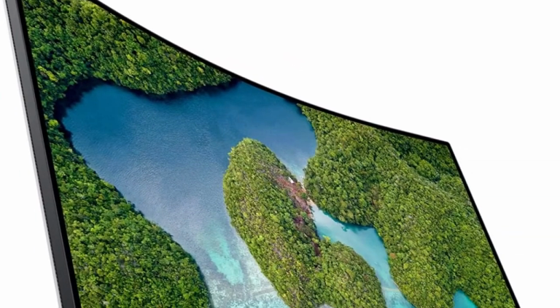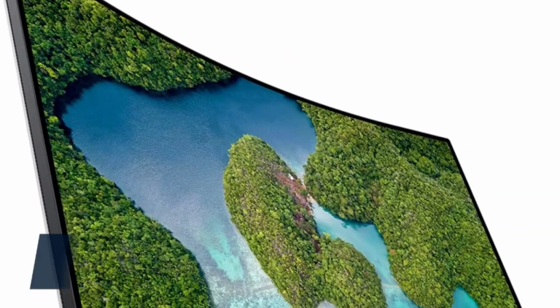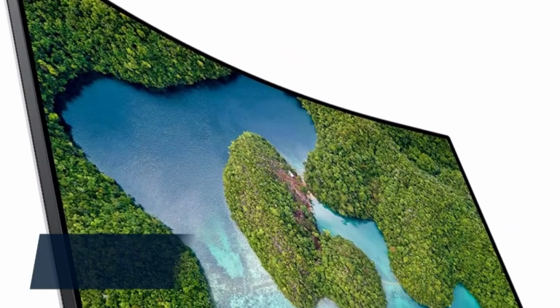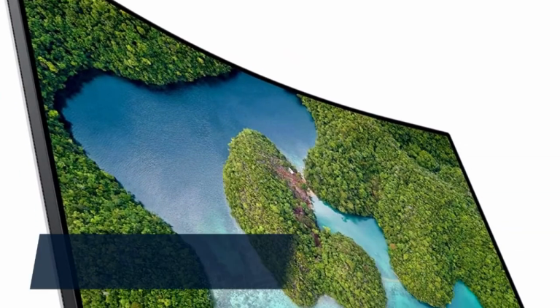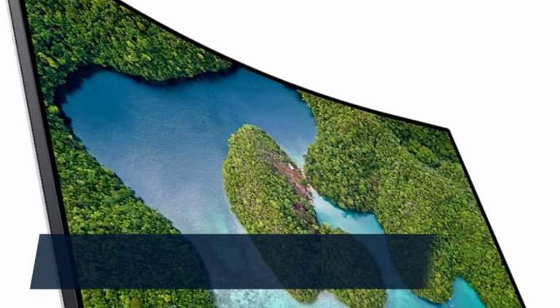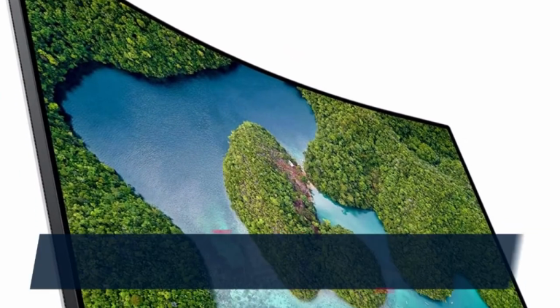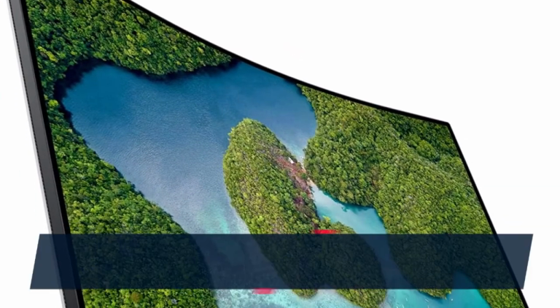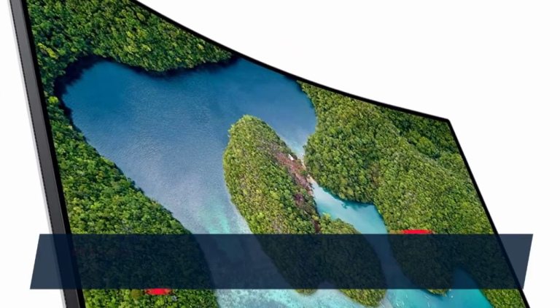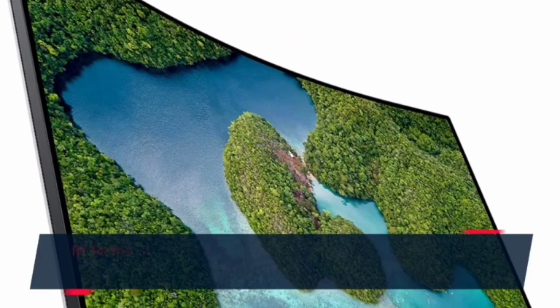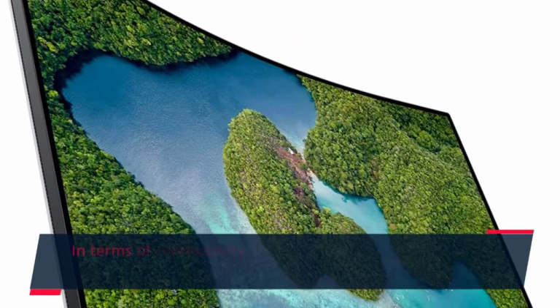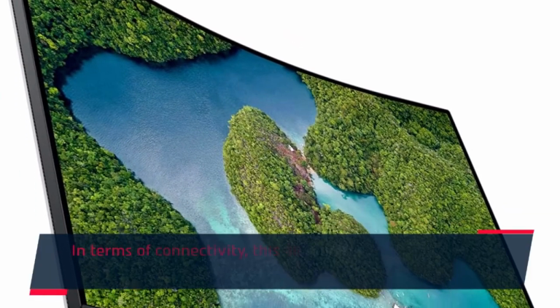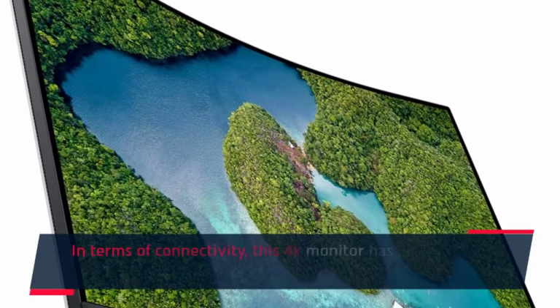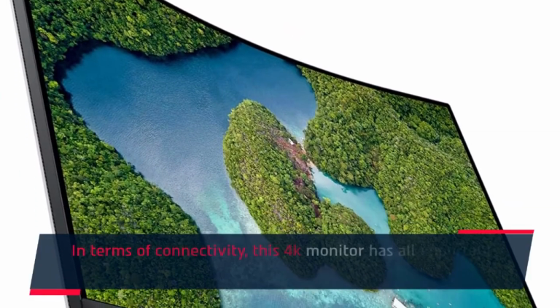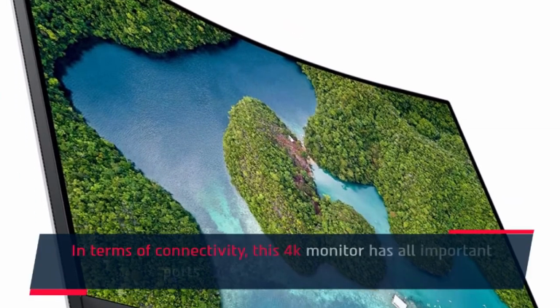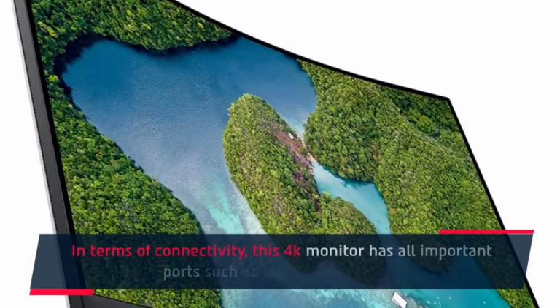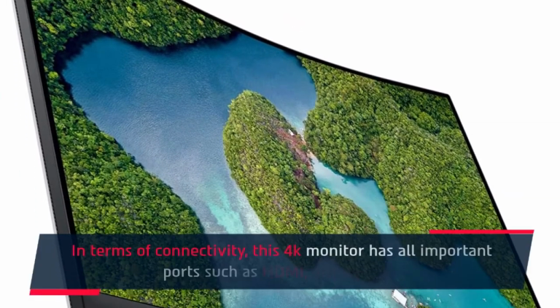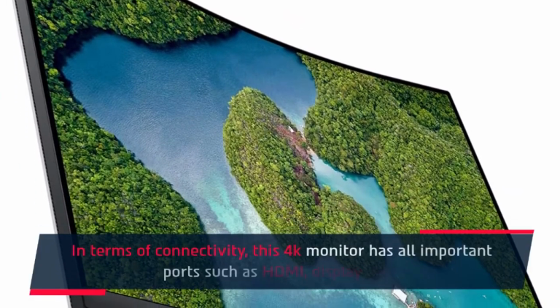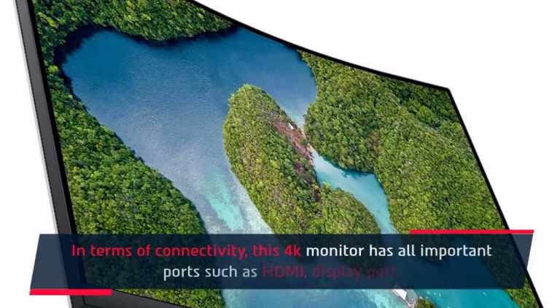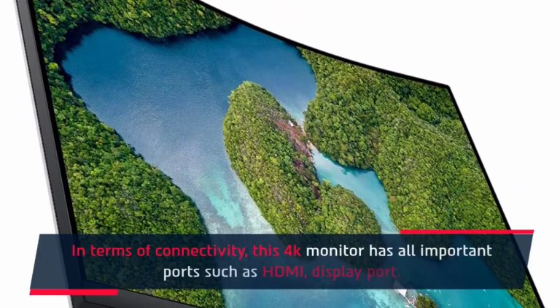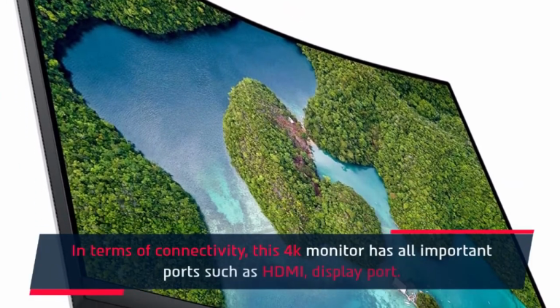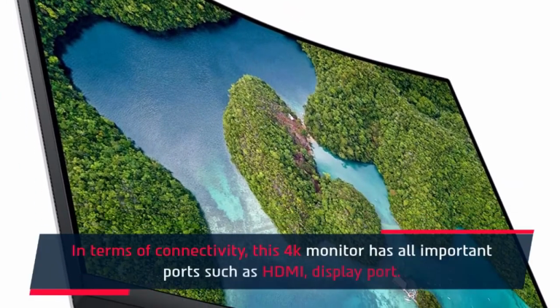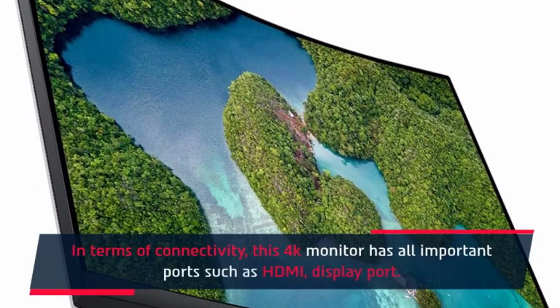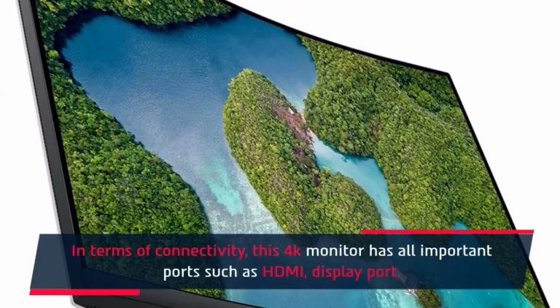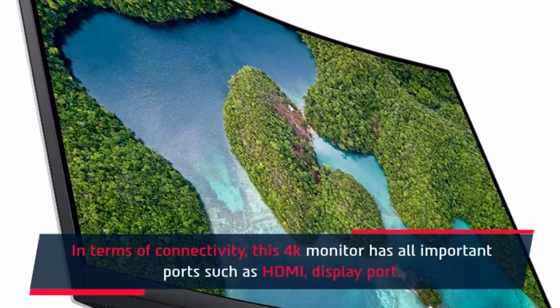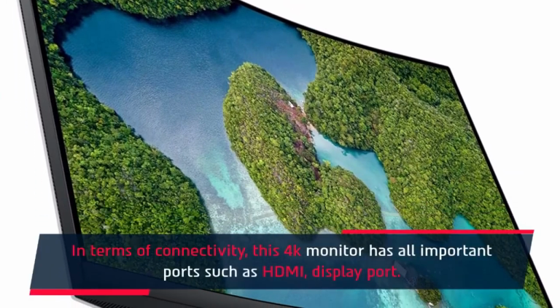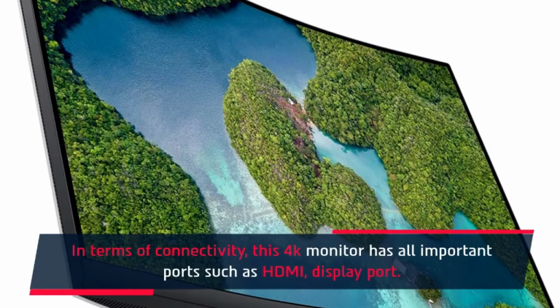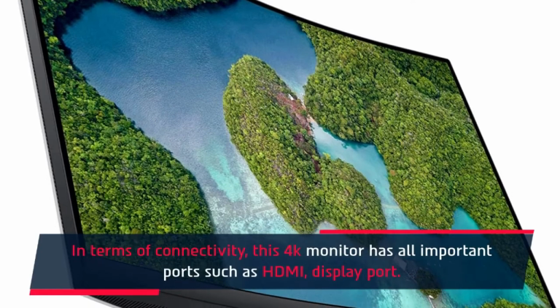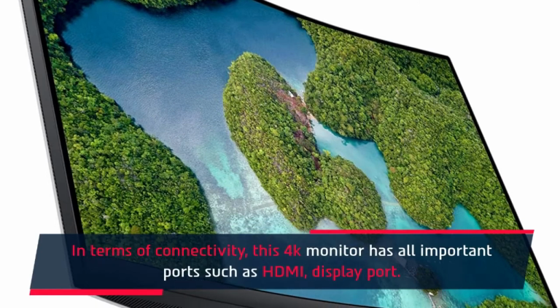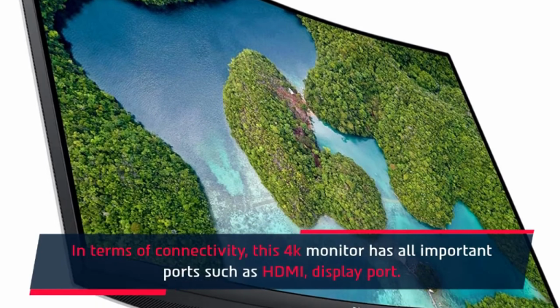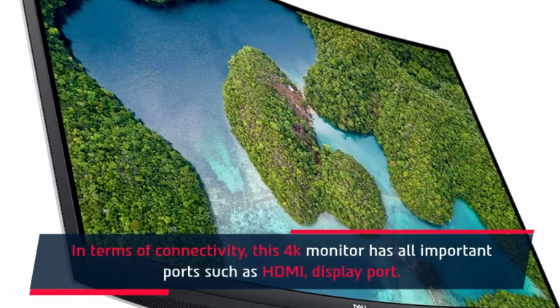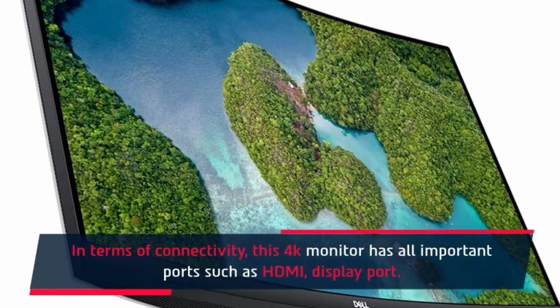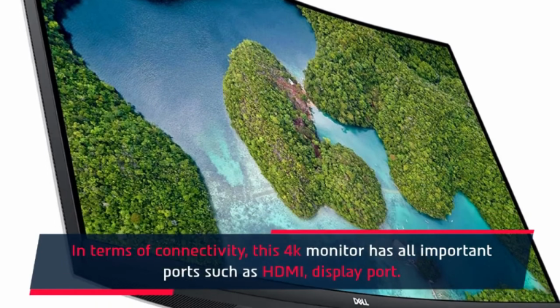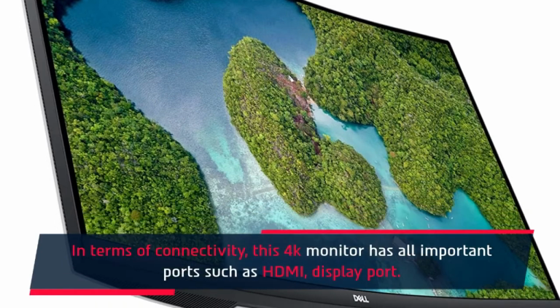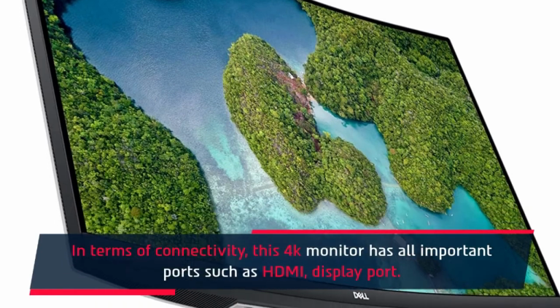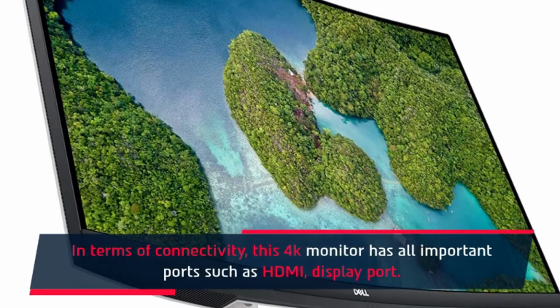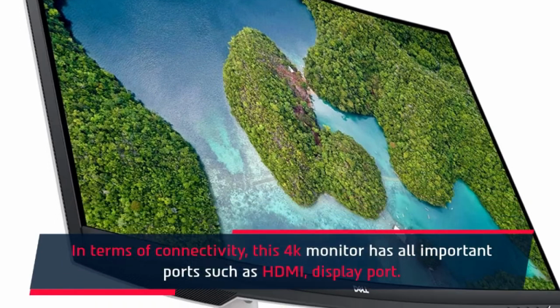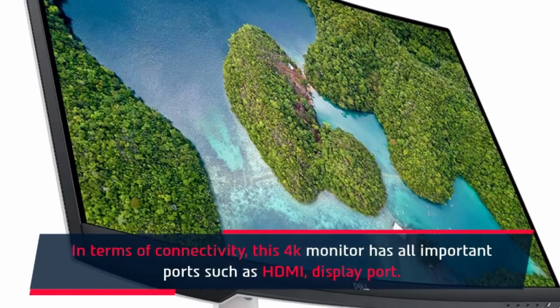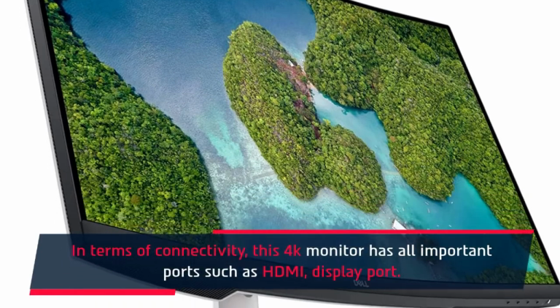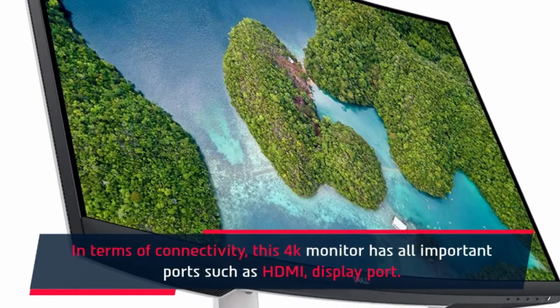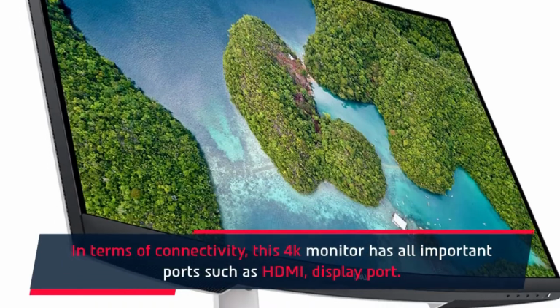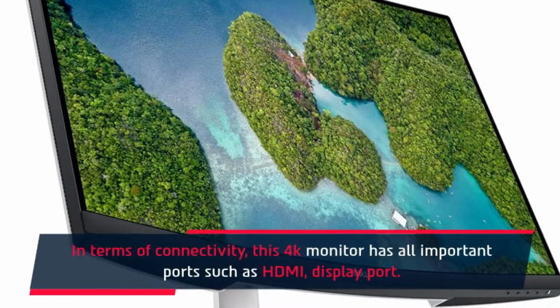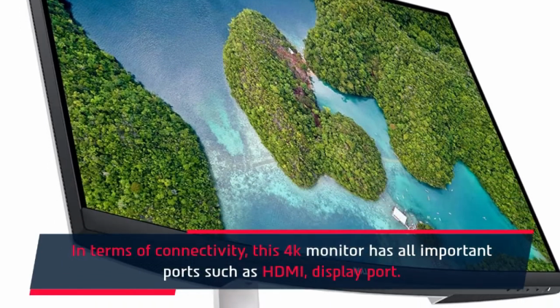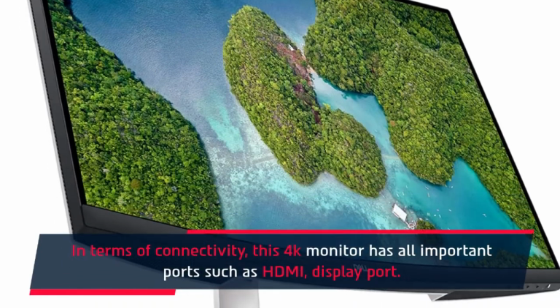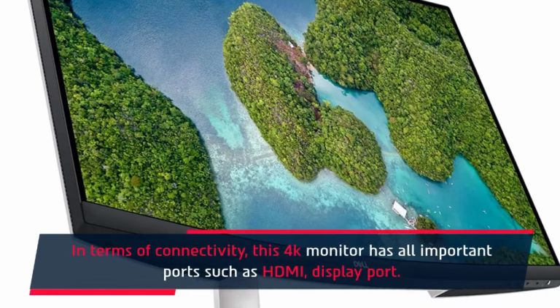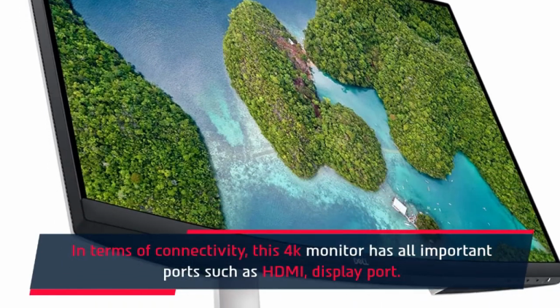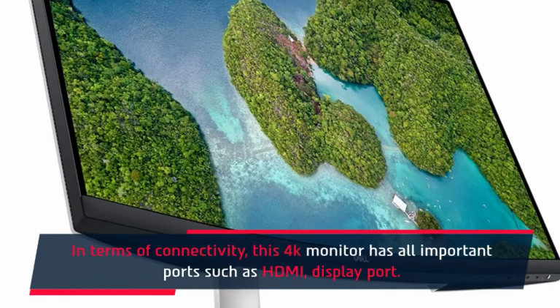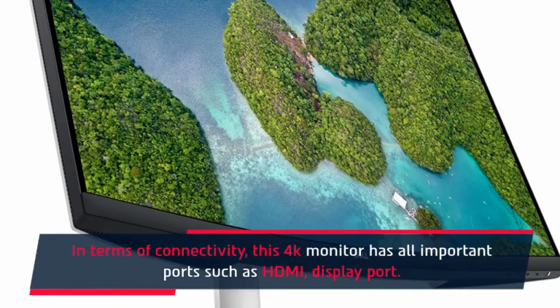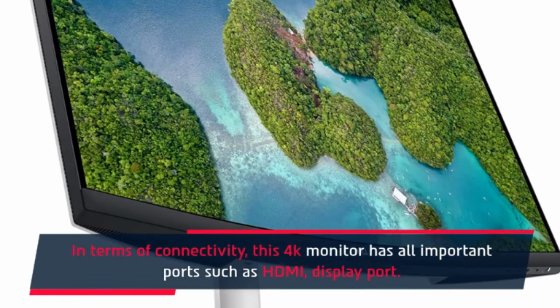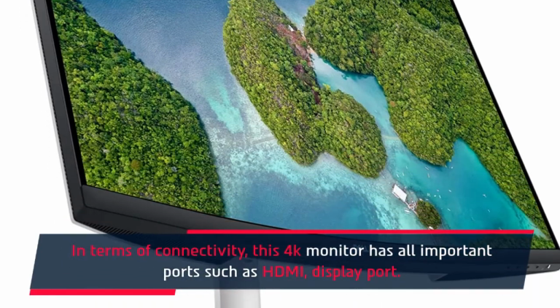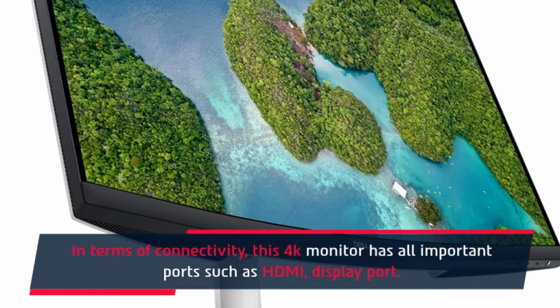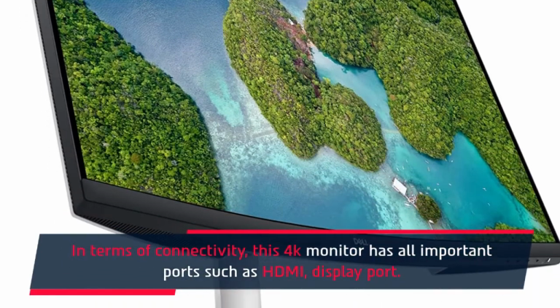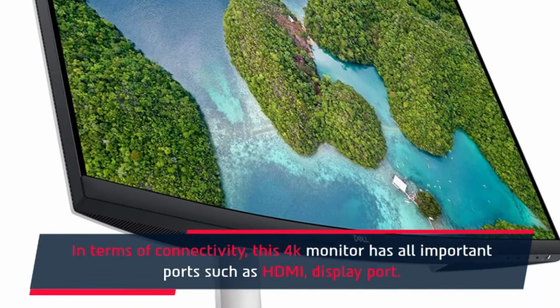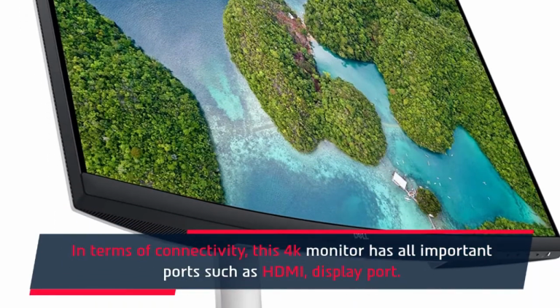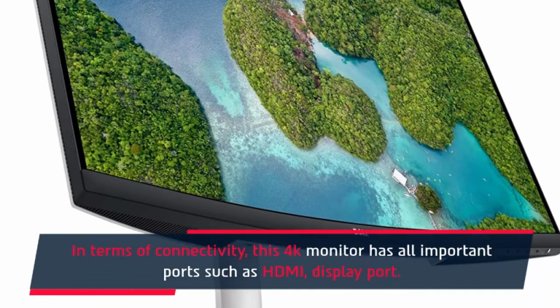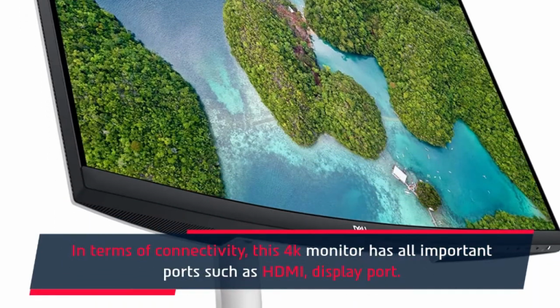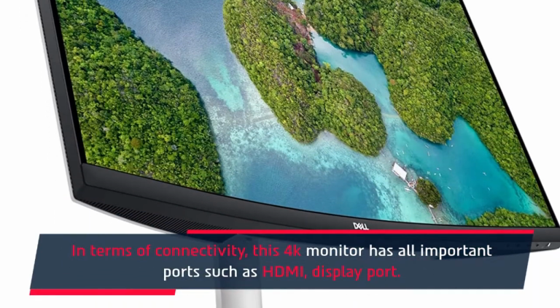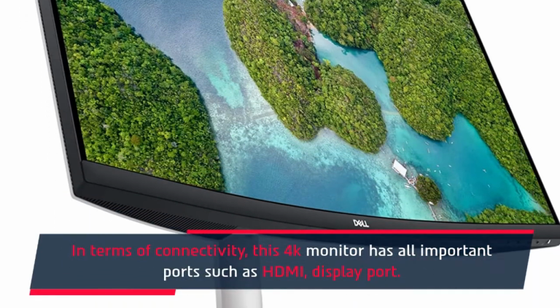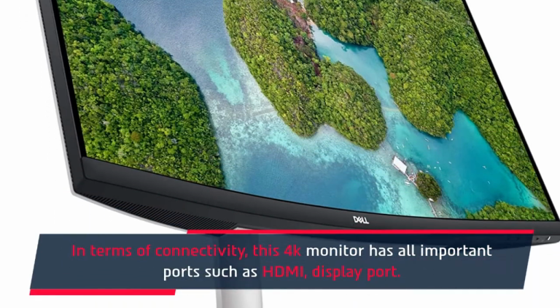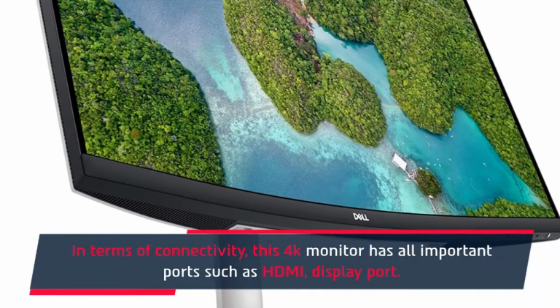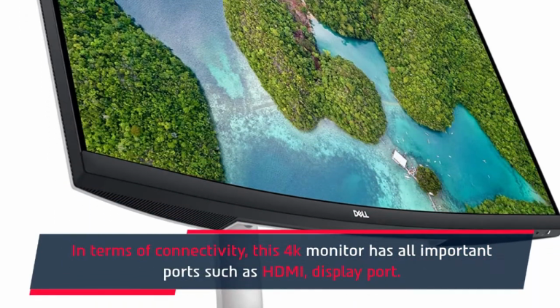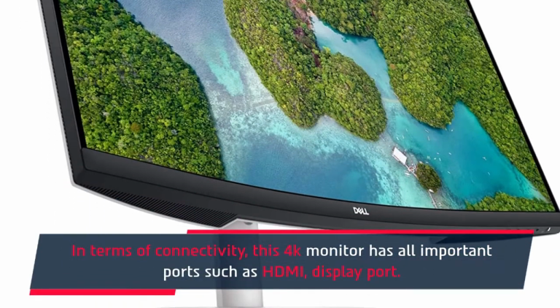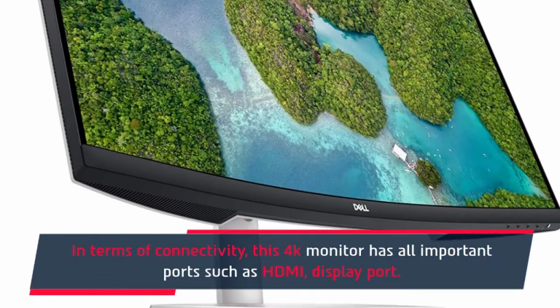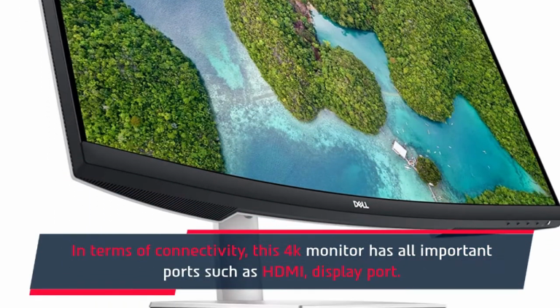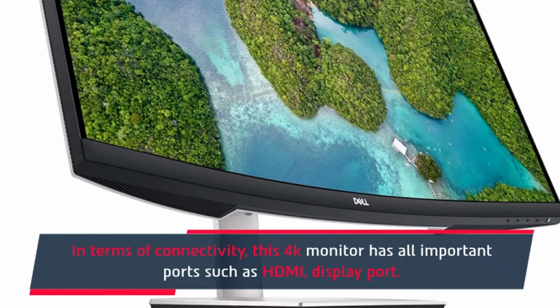In terms of connectivity, this 4K monitor has all the important ports such as HDMI and DisplayPort.